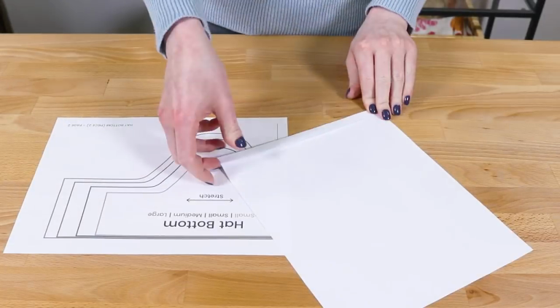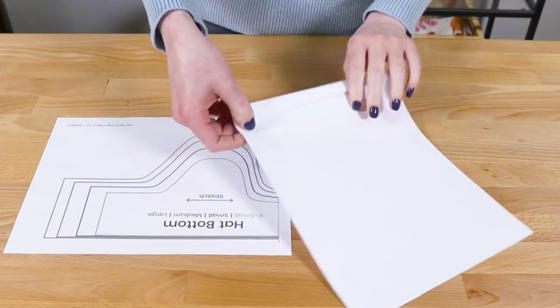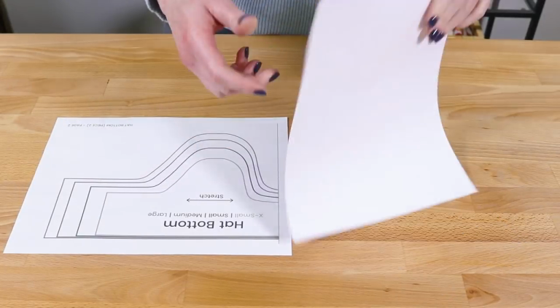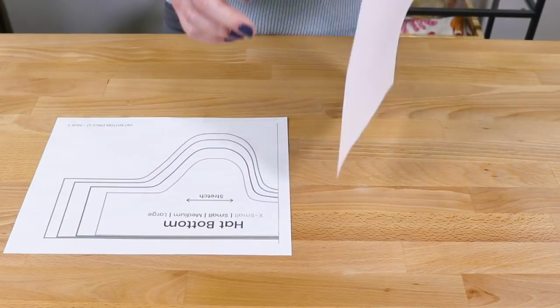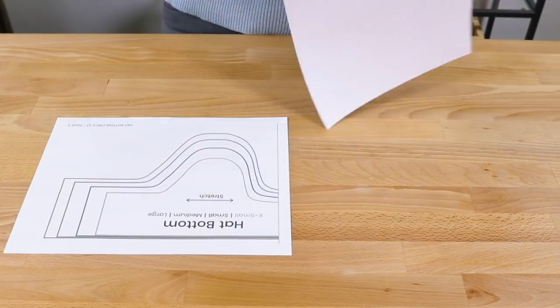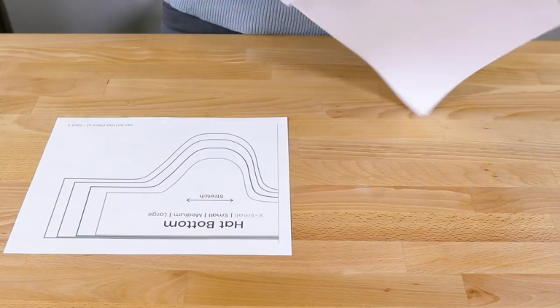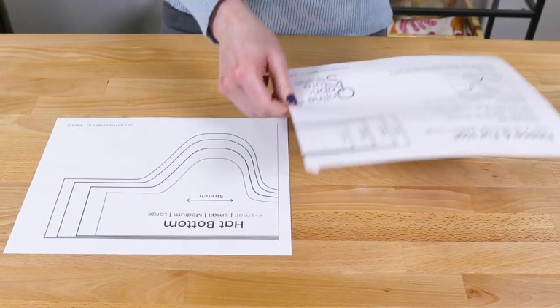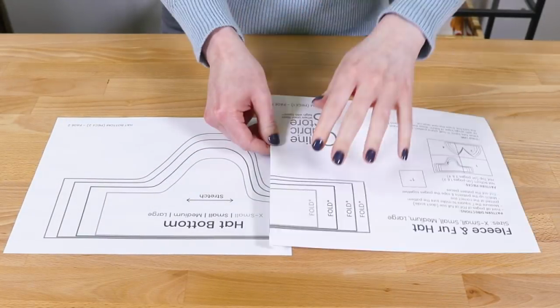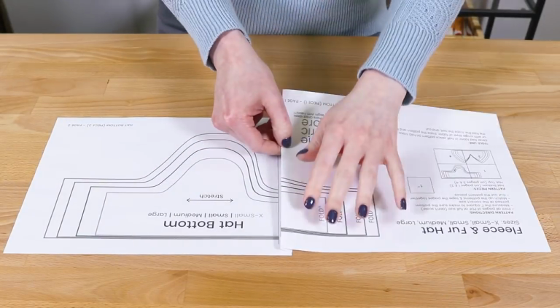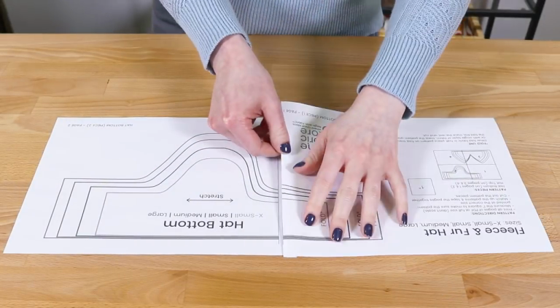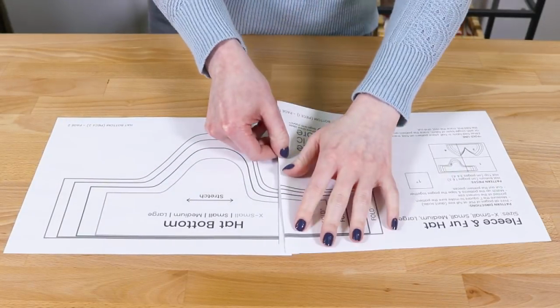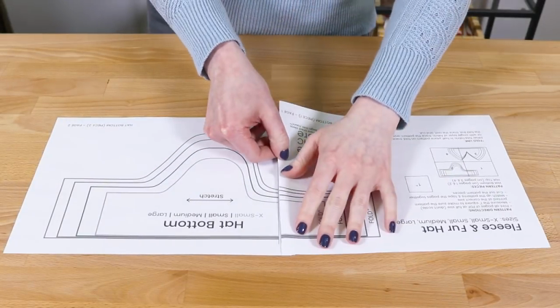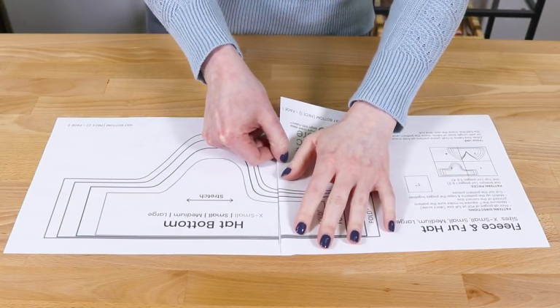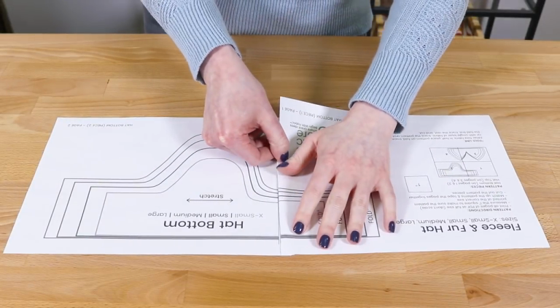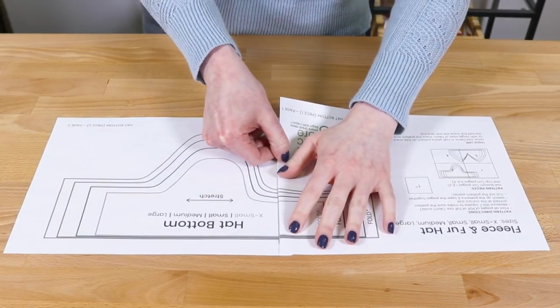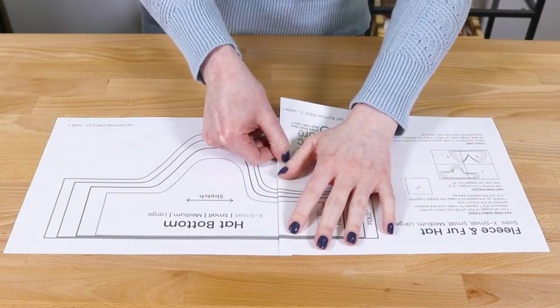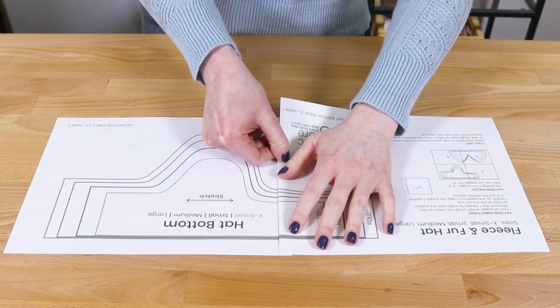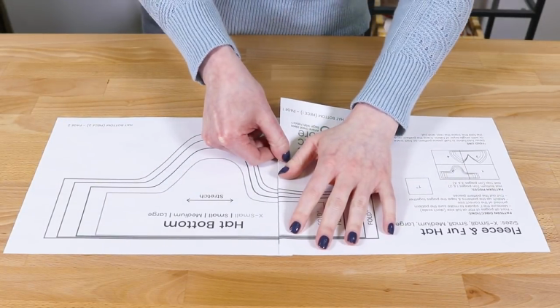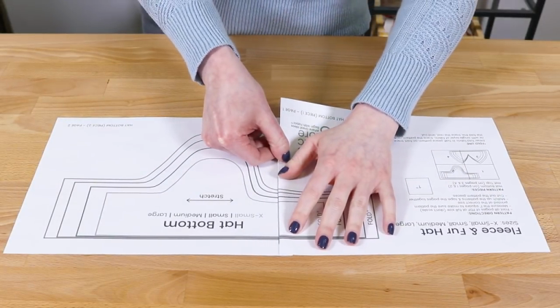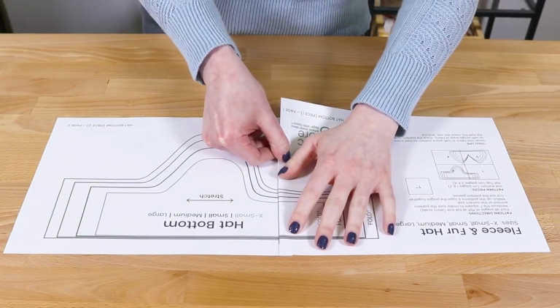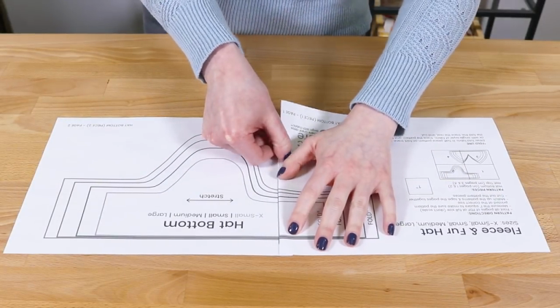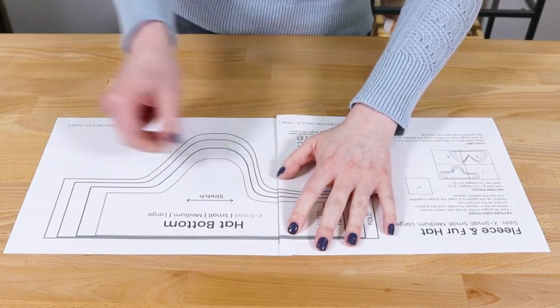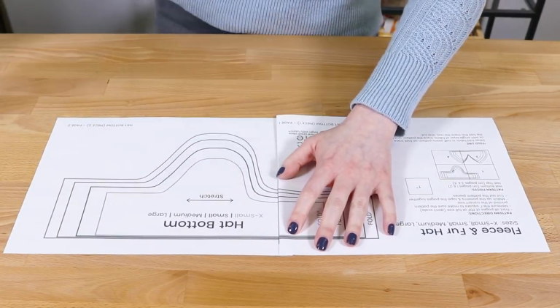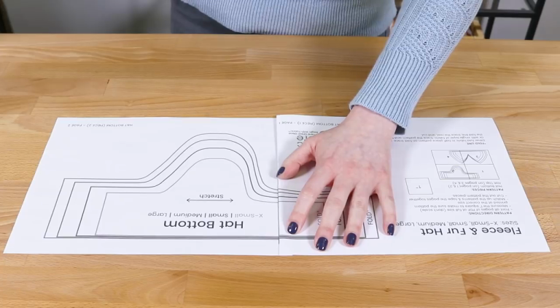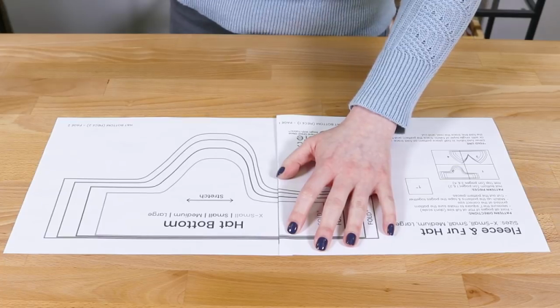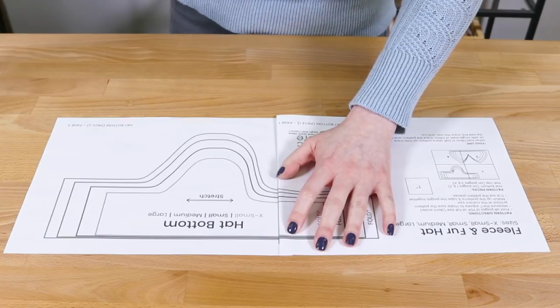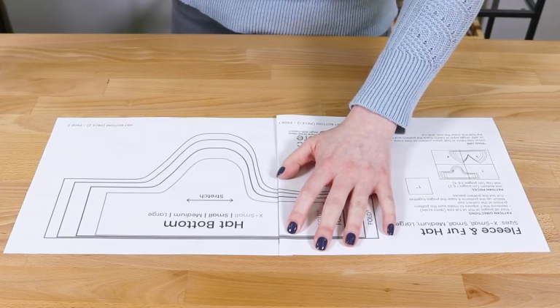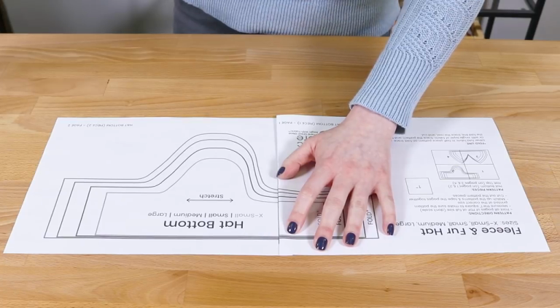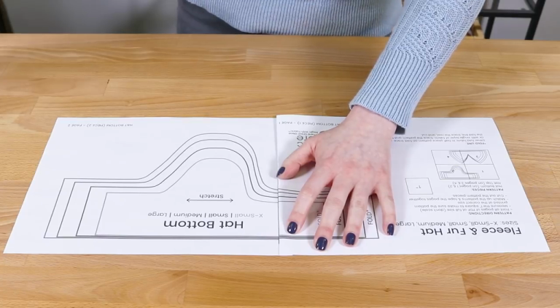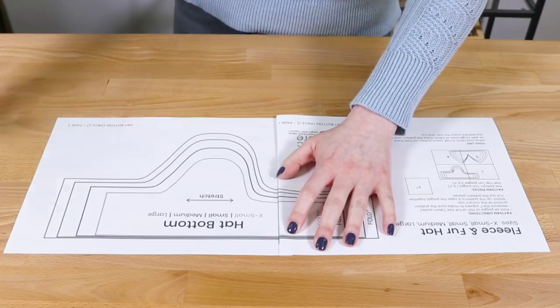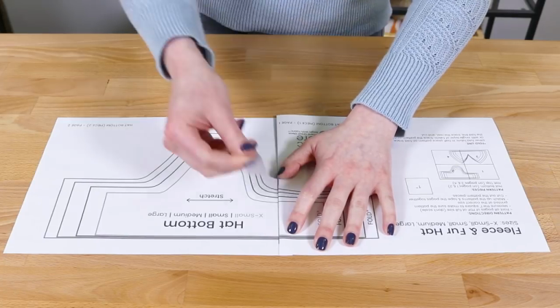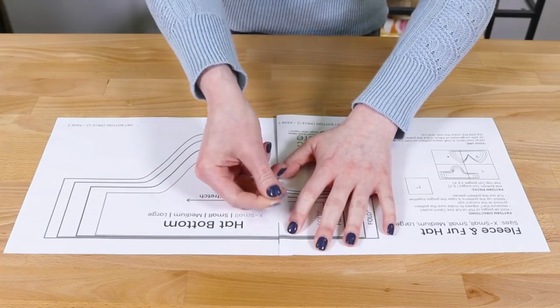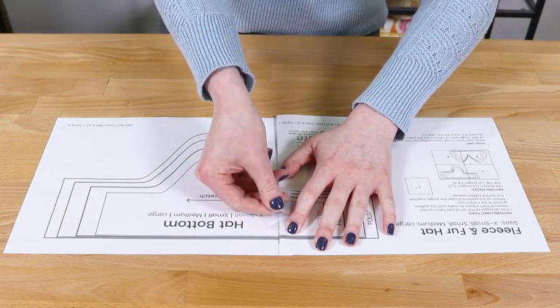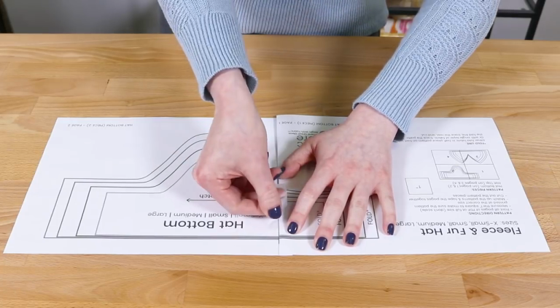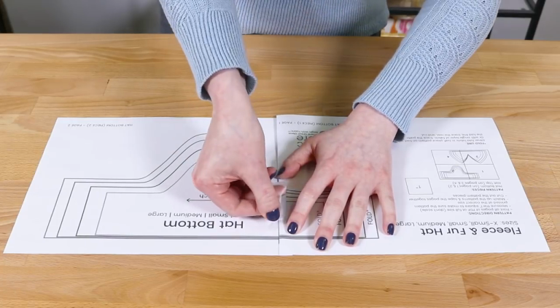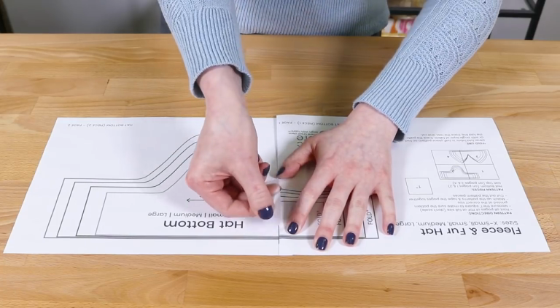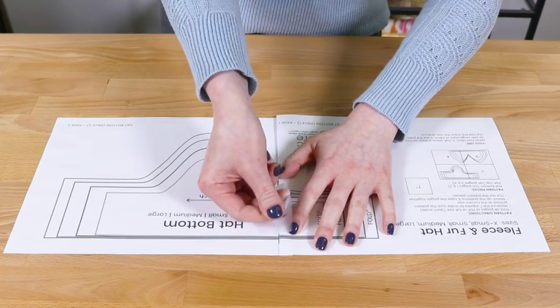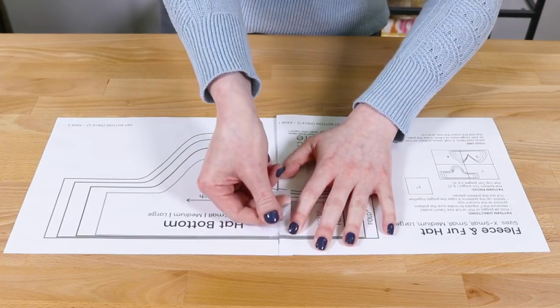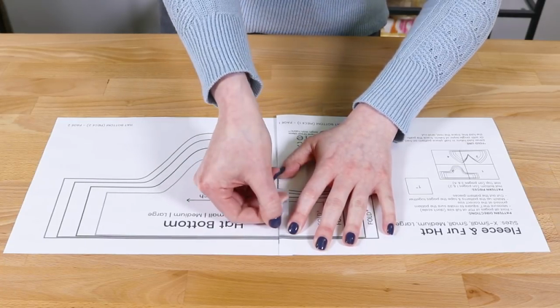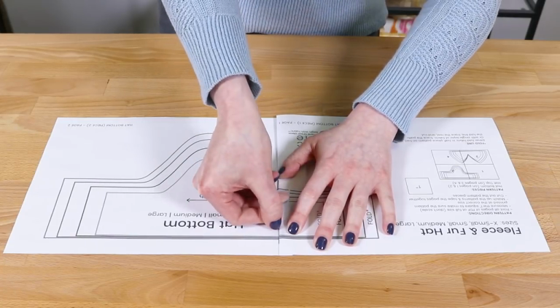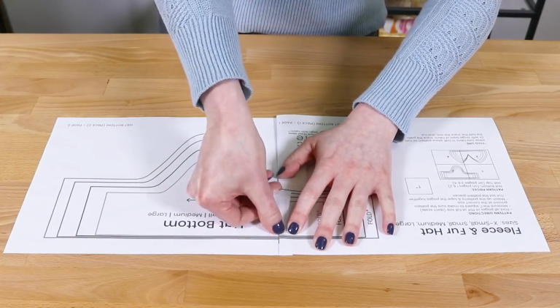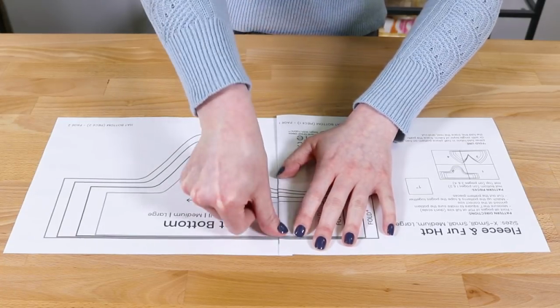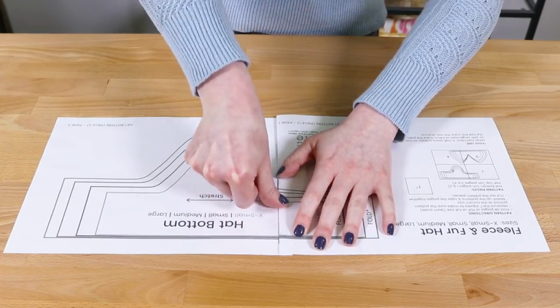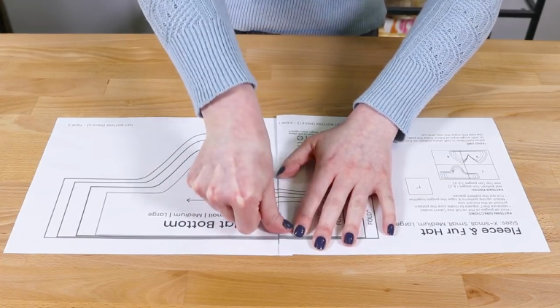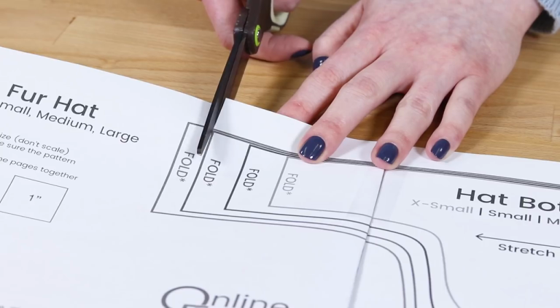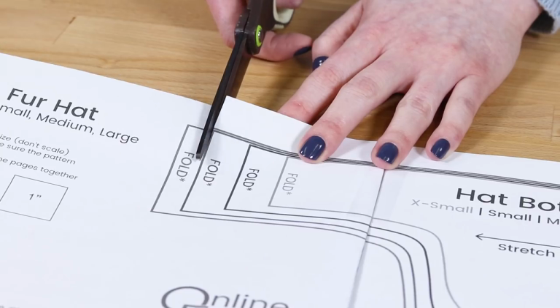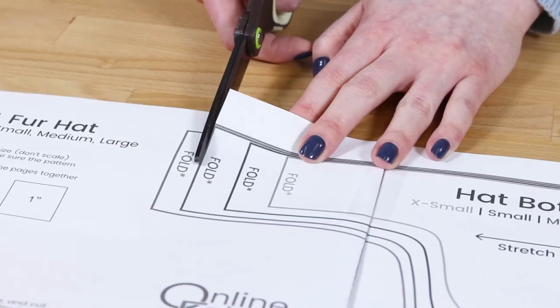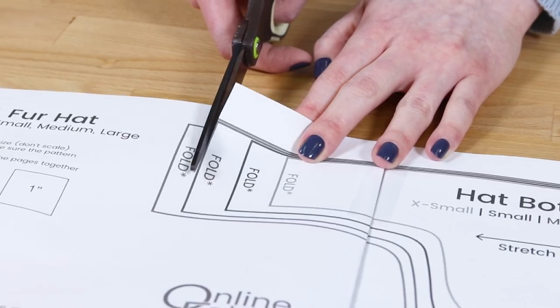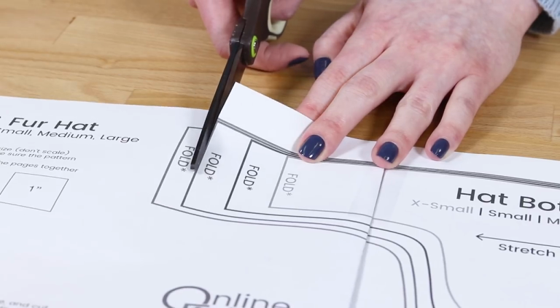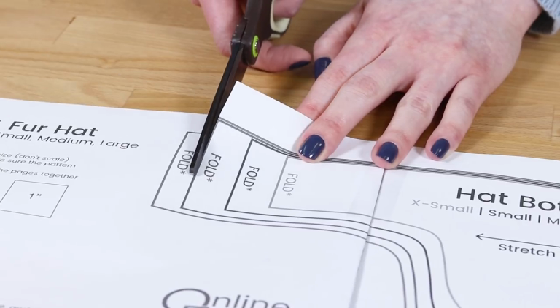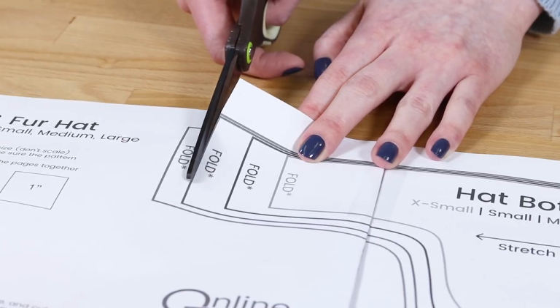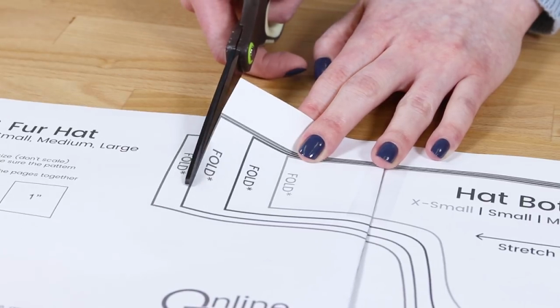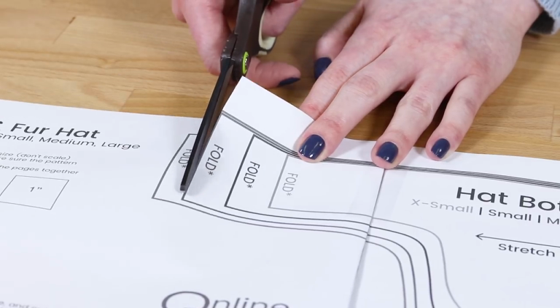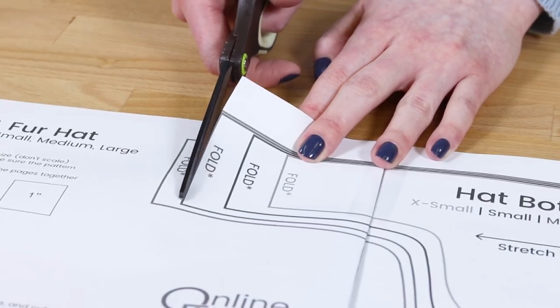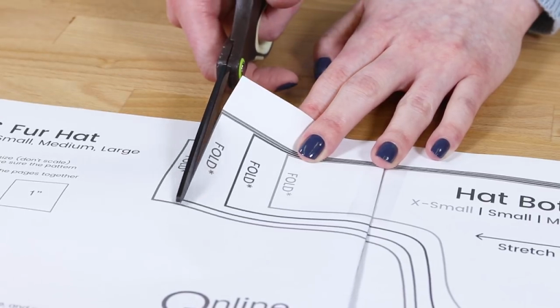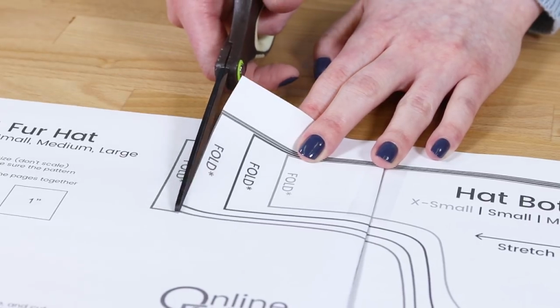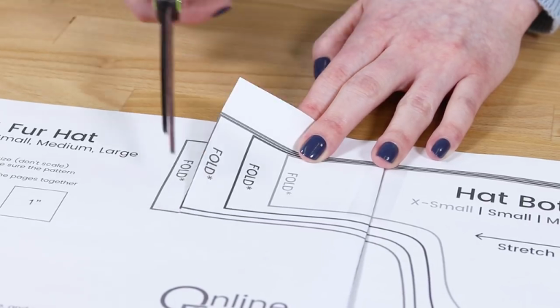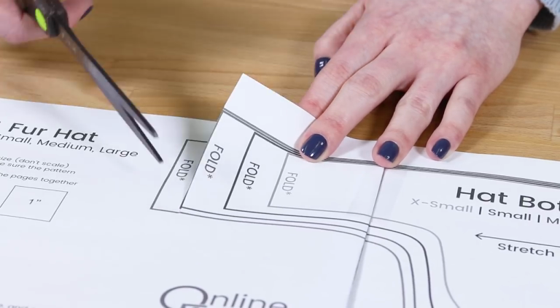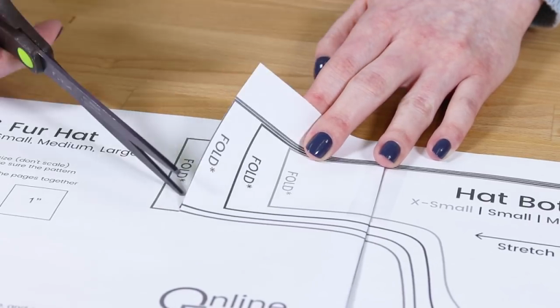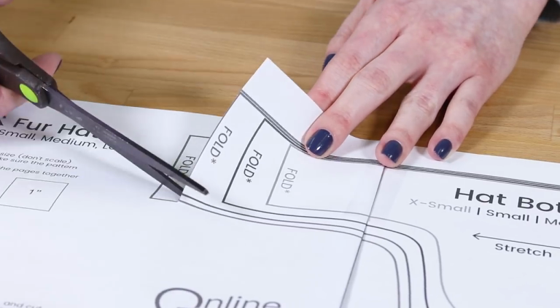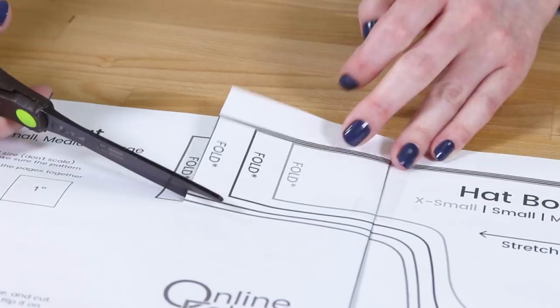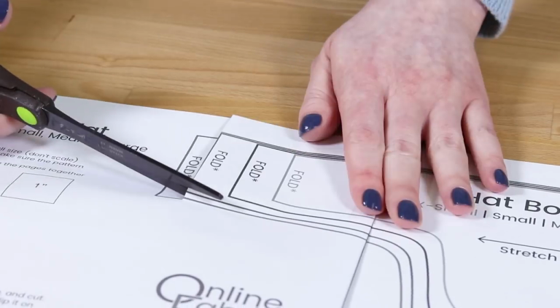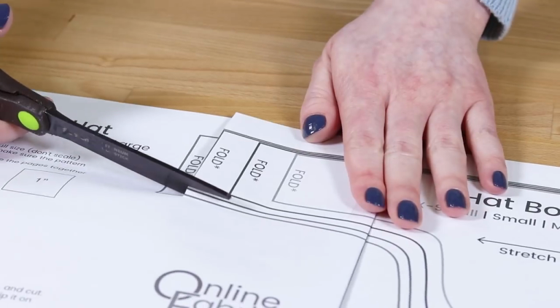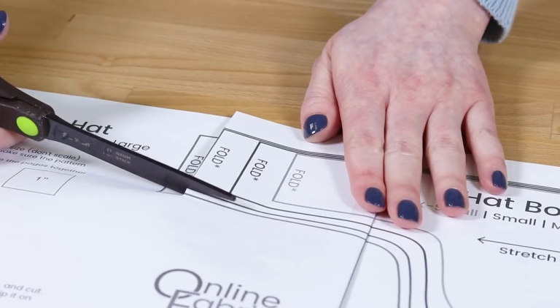Print, tape, and cut out the pattern pieces. I've done an extra small for babies, a small for children, and a medium and large for adults.